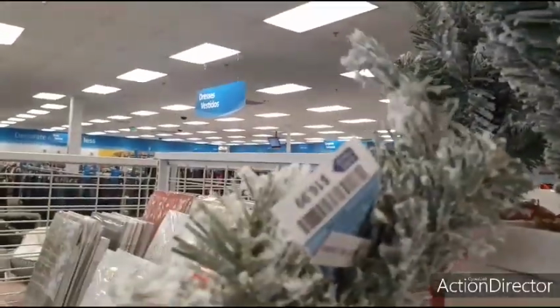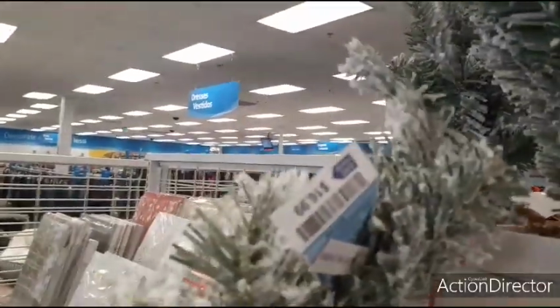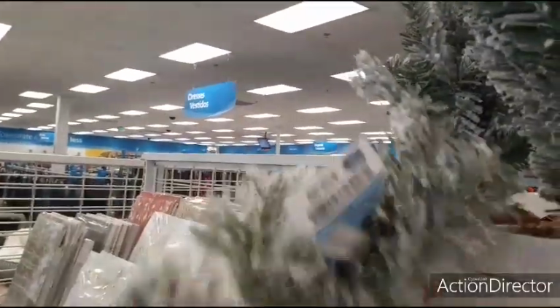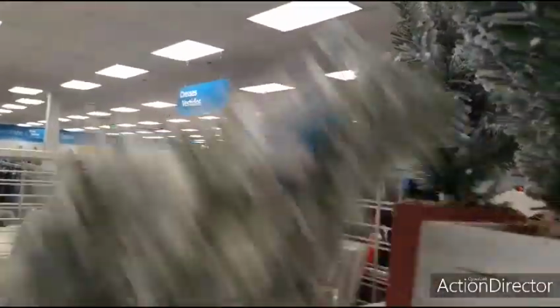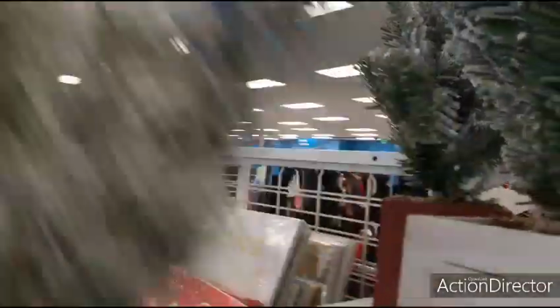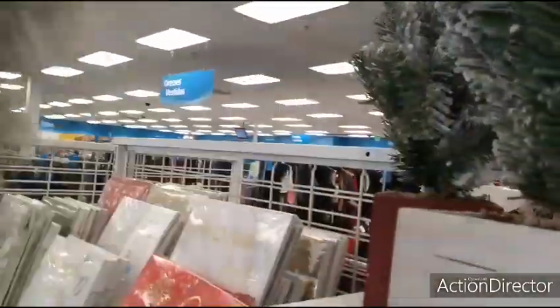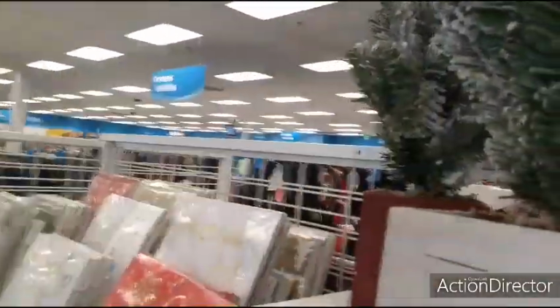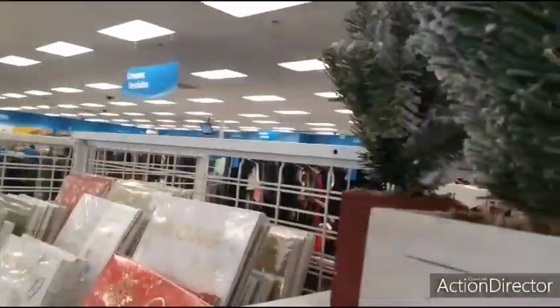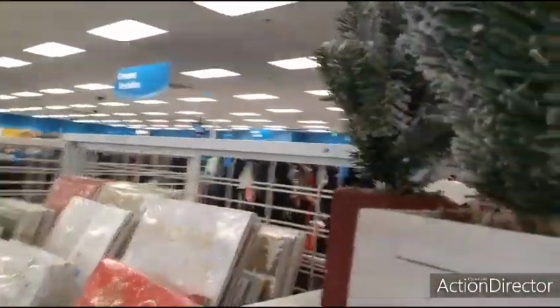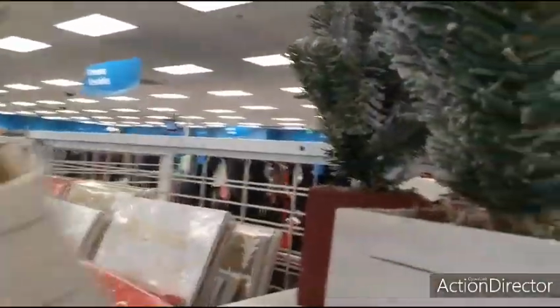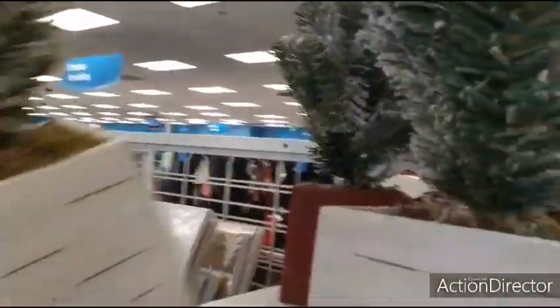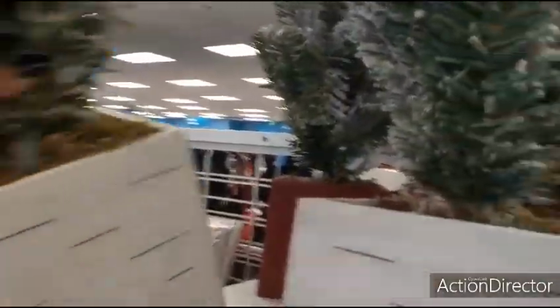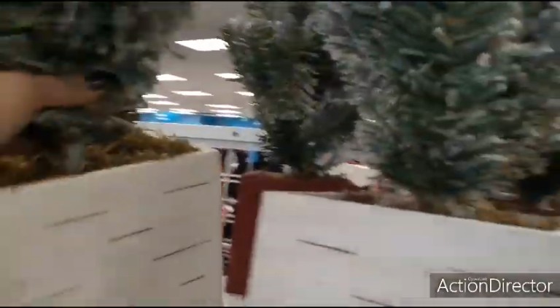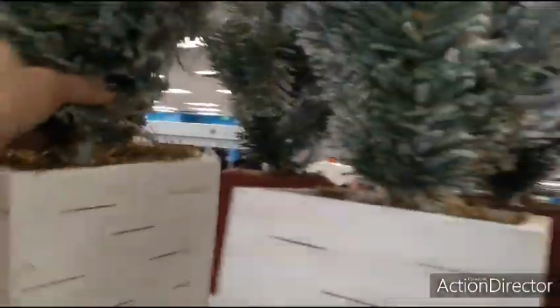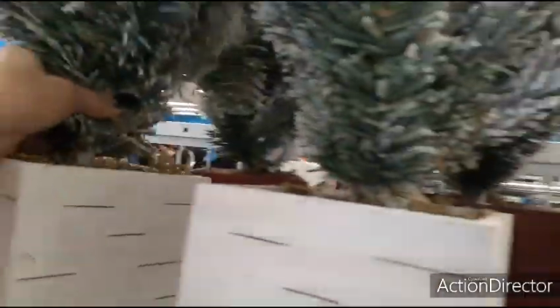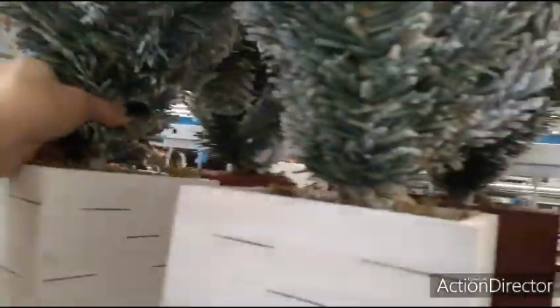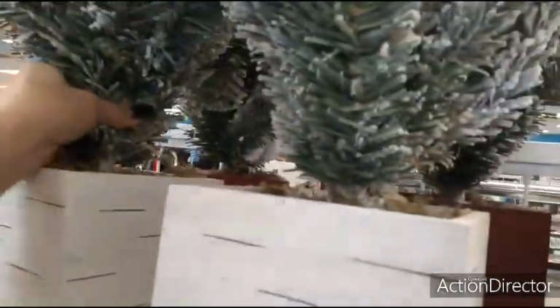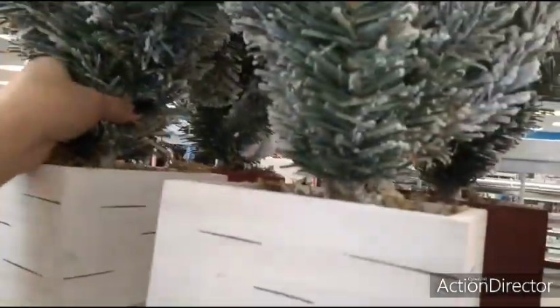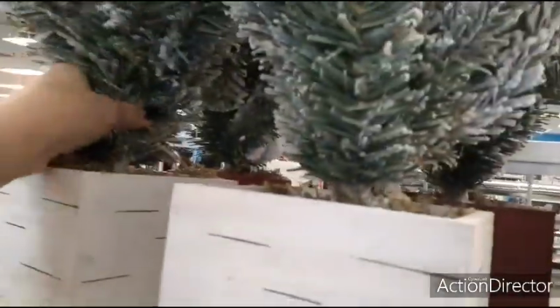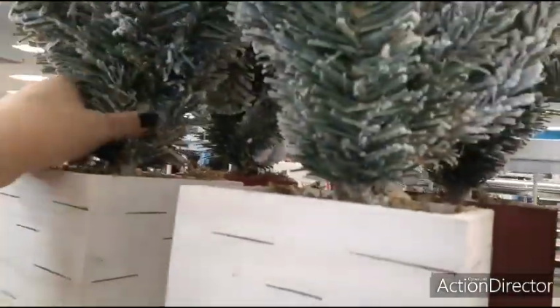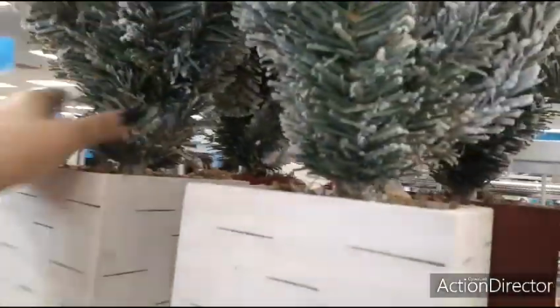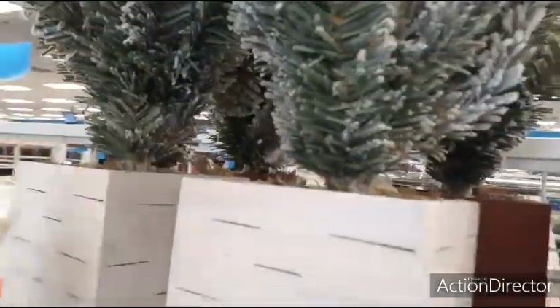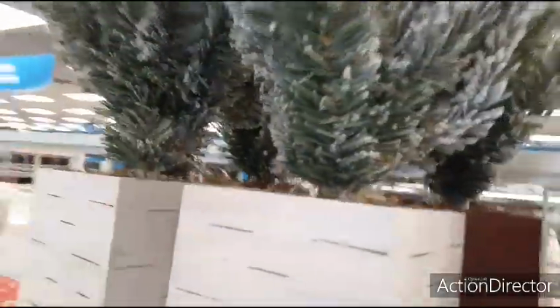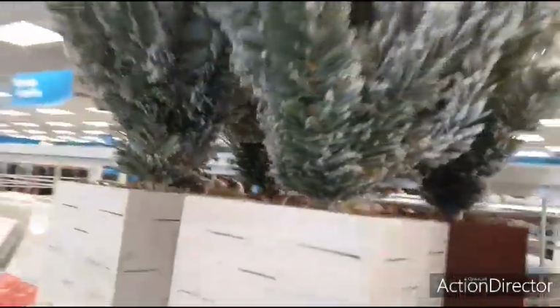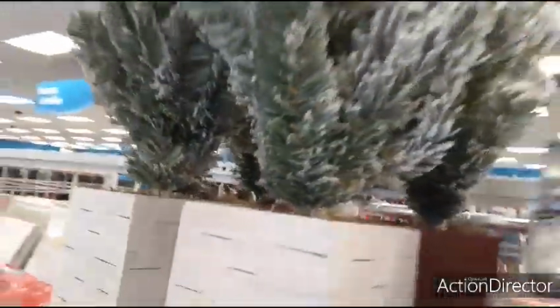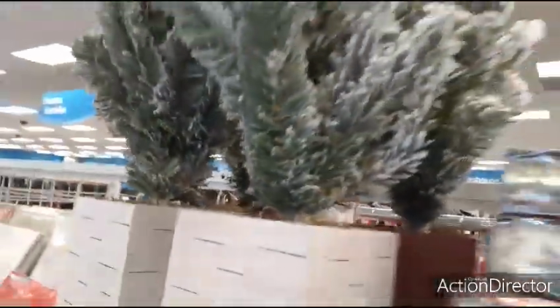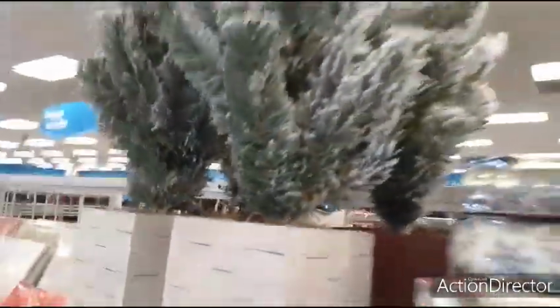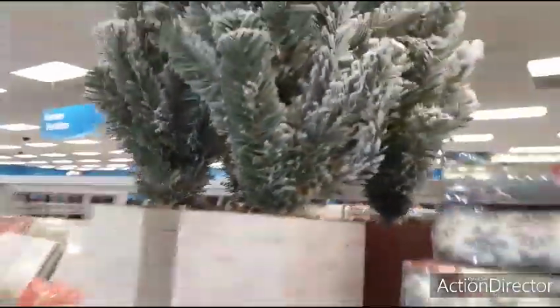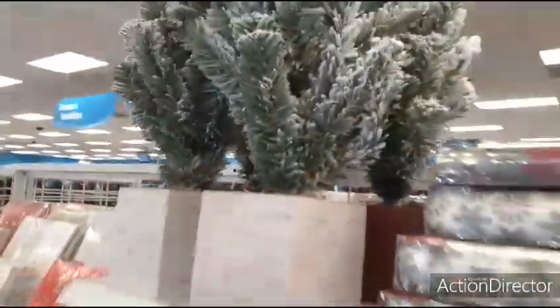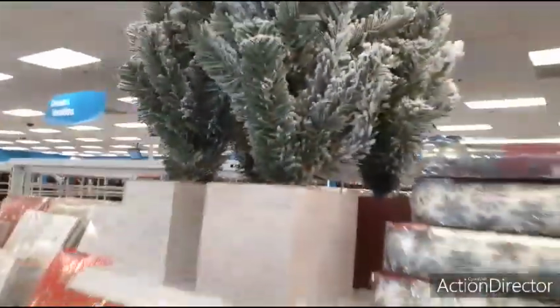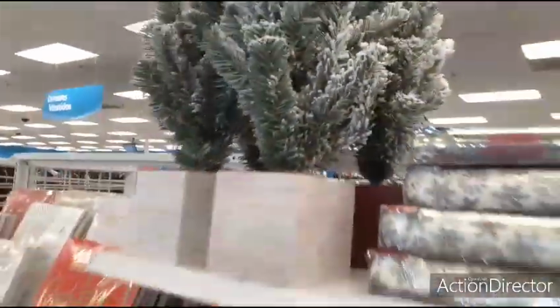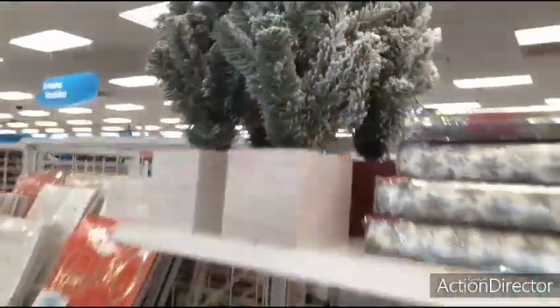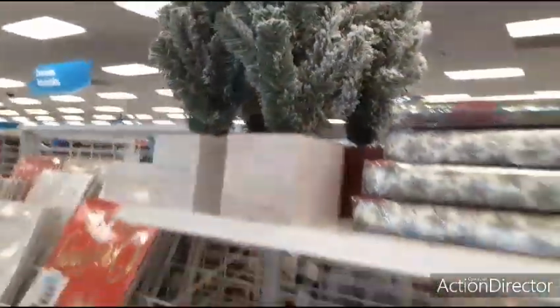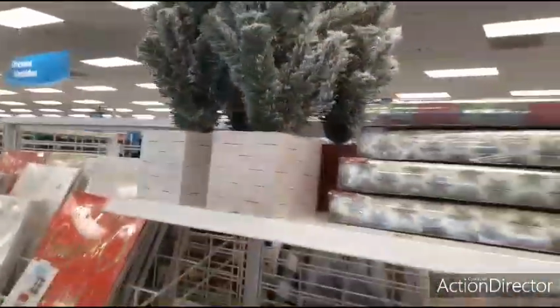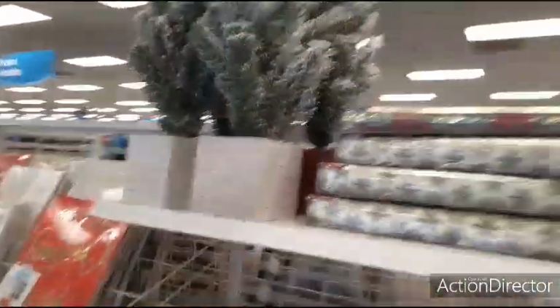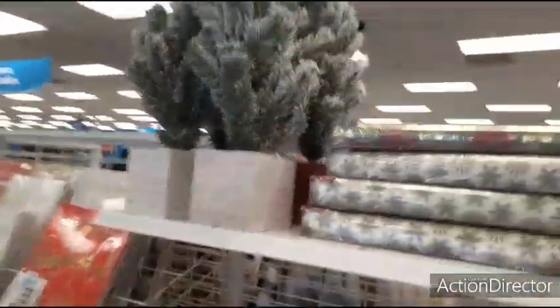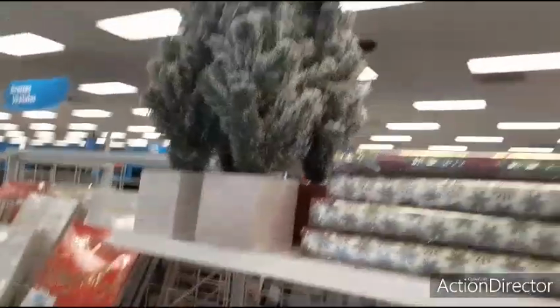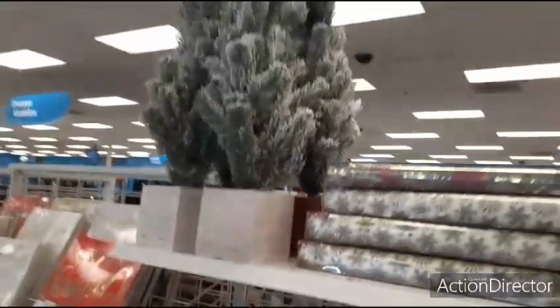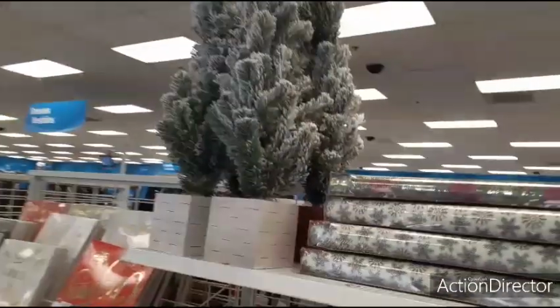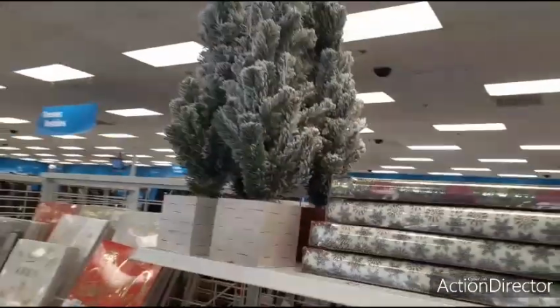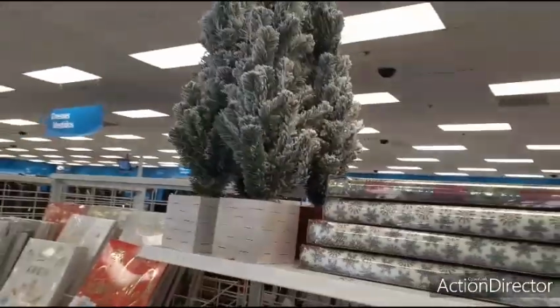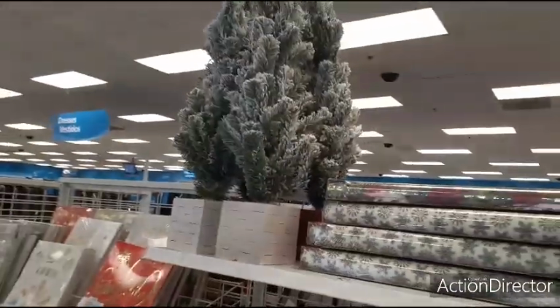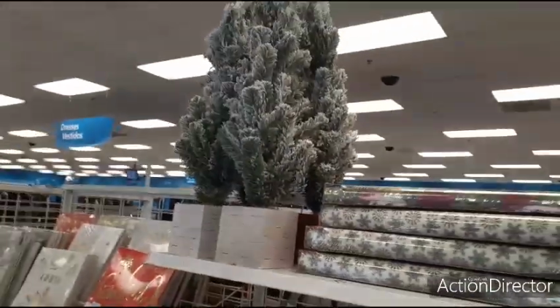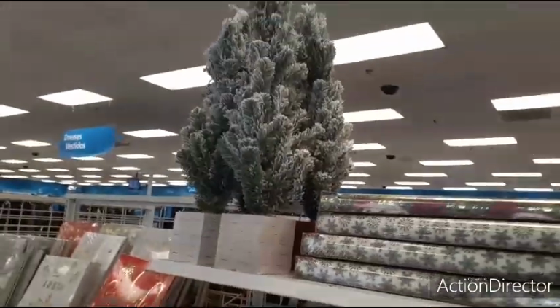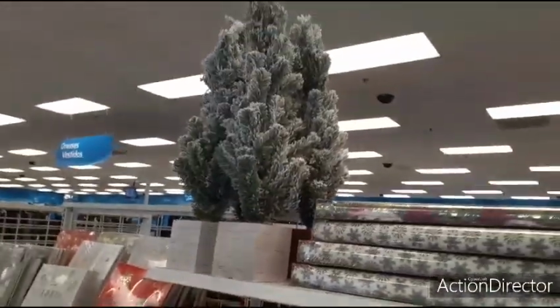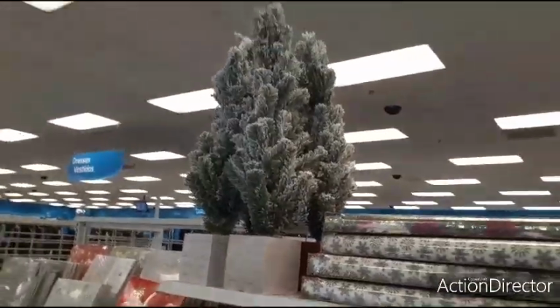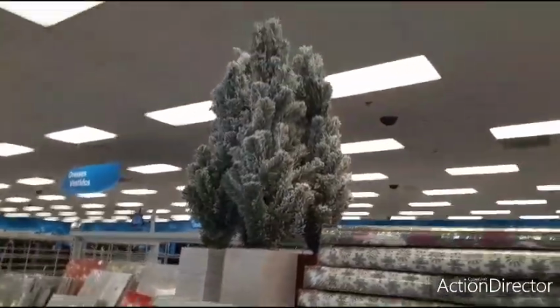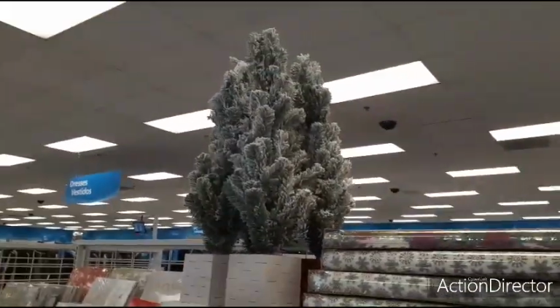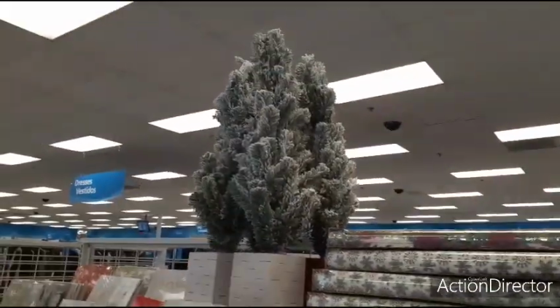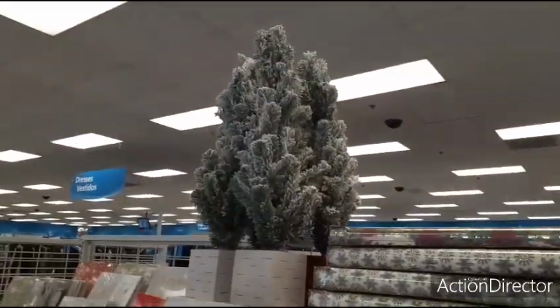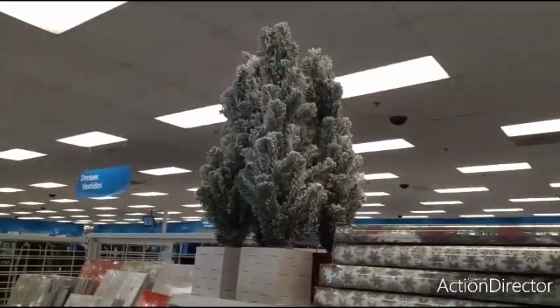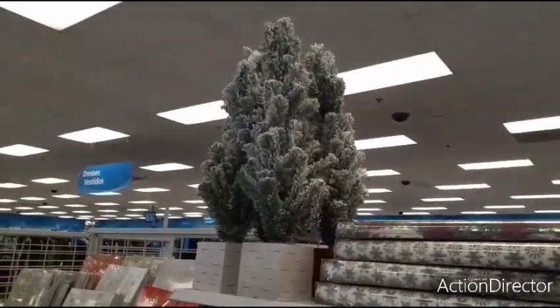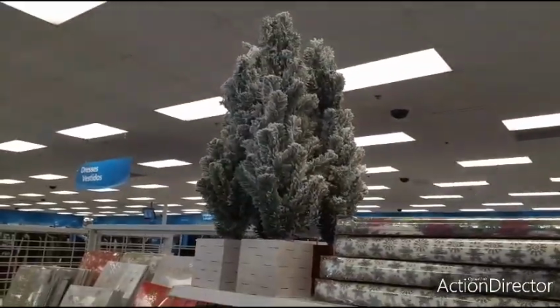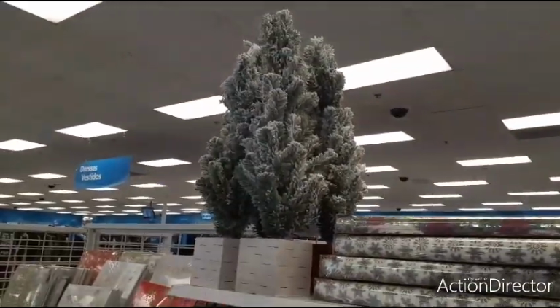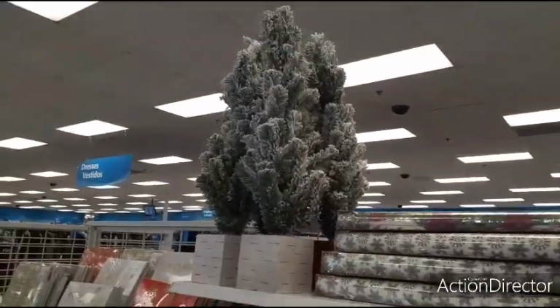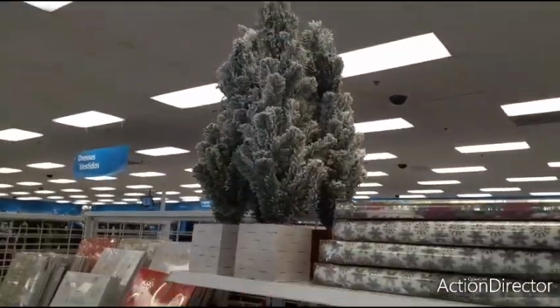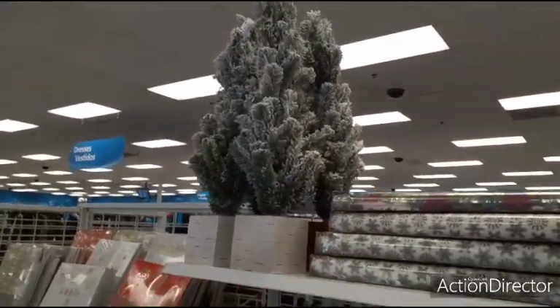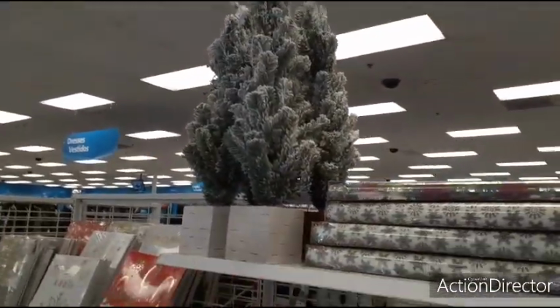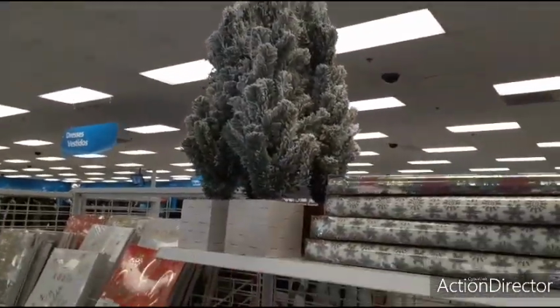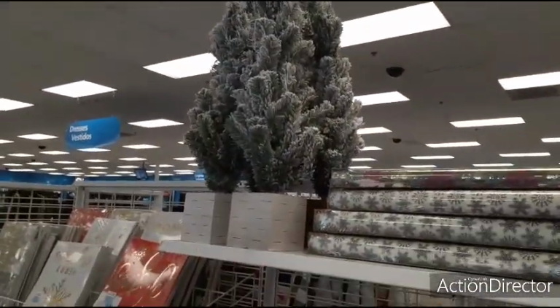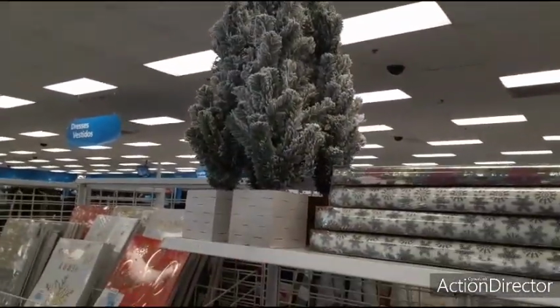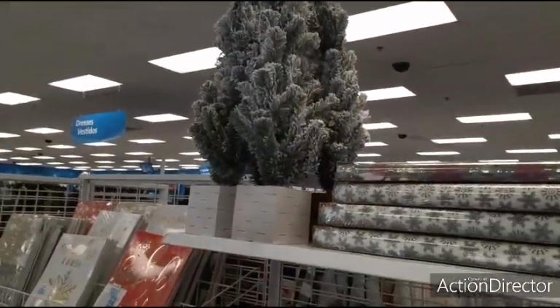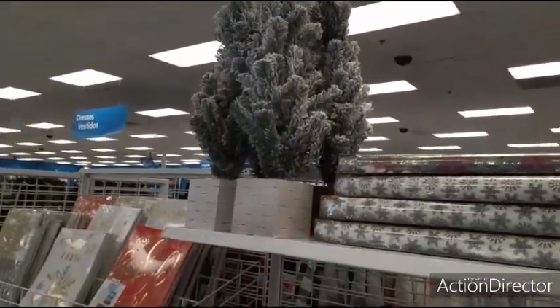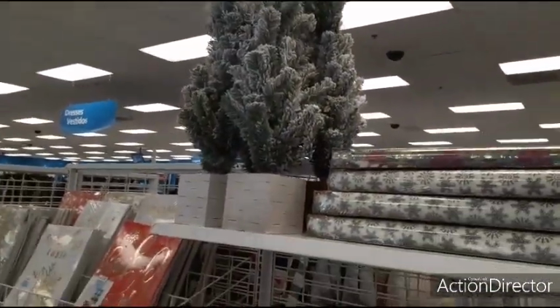$16.99 — that is a good deal. It's not pre-lit though, but other than that it's a great deal.